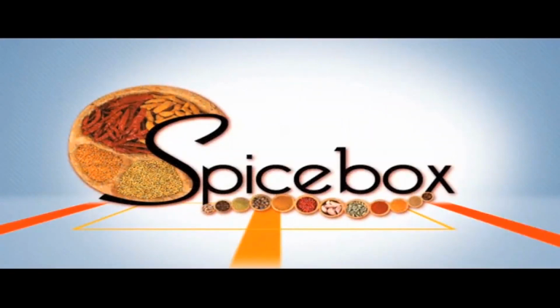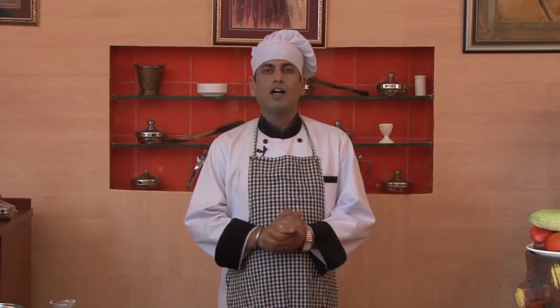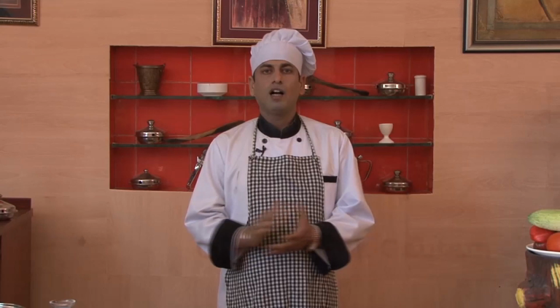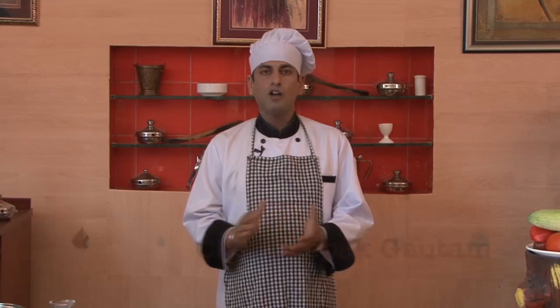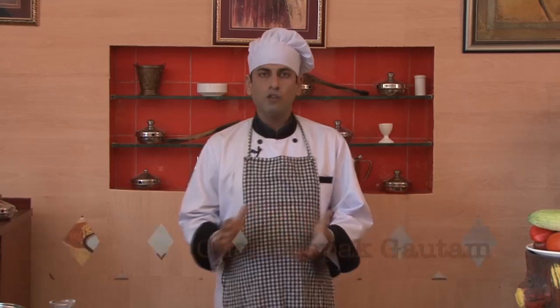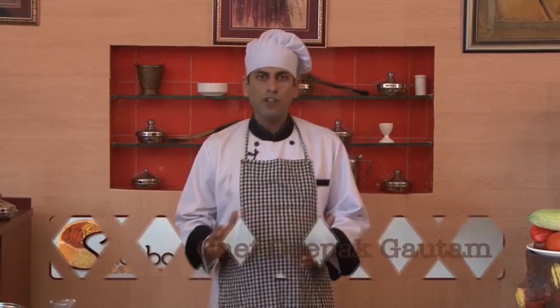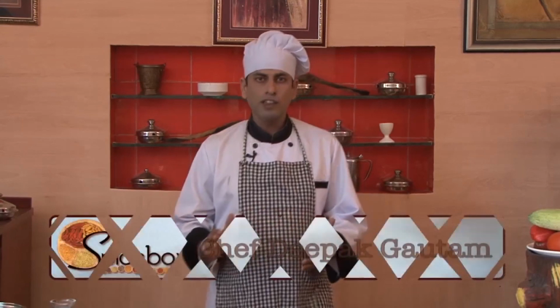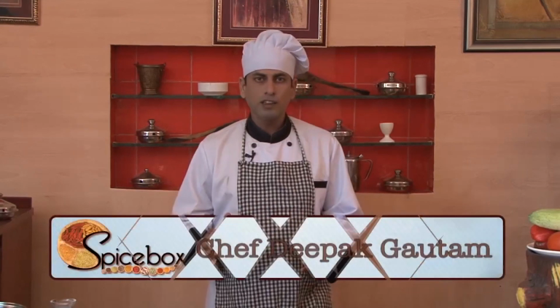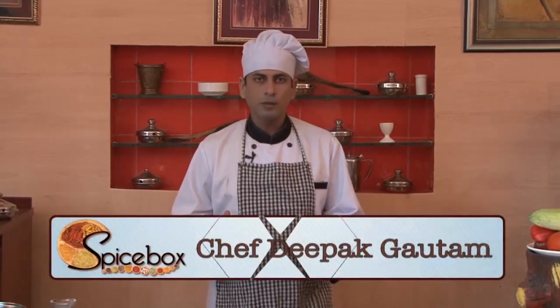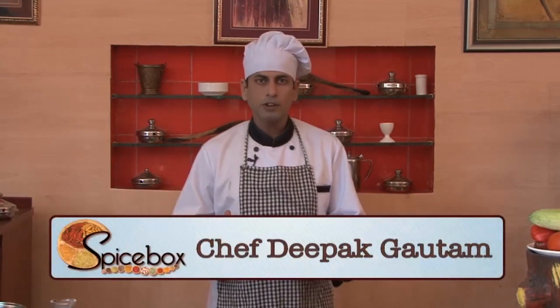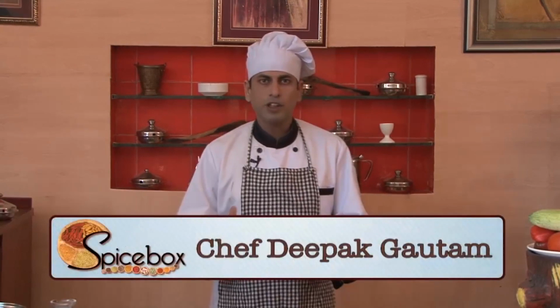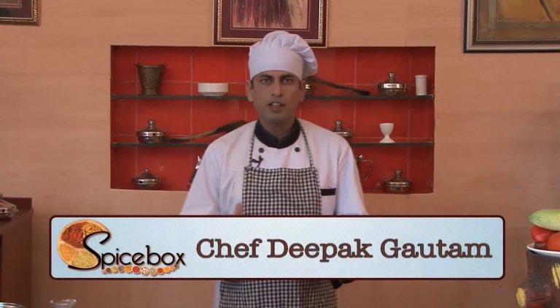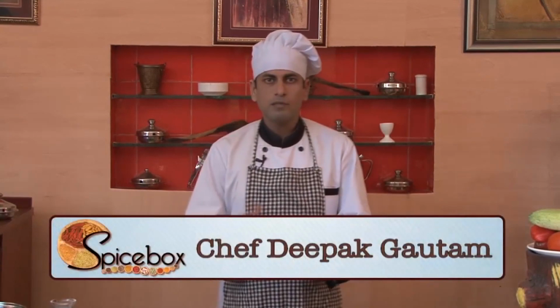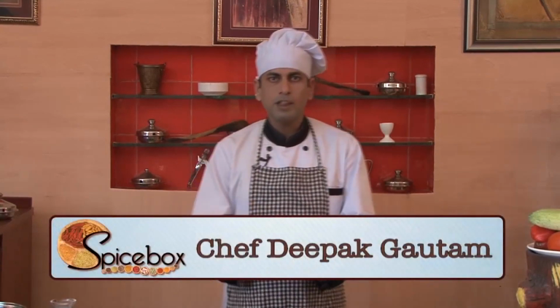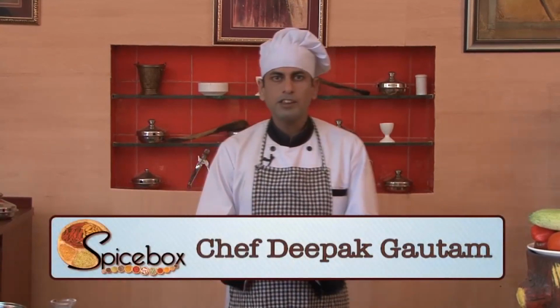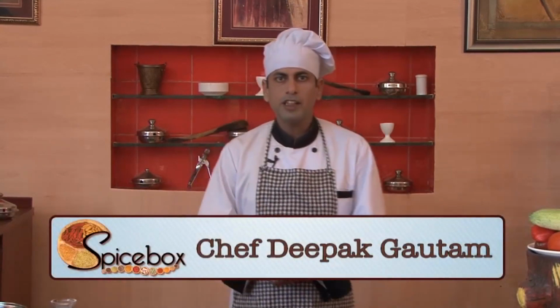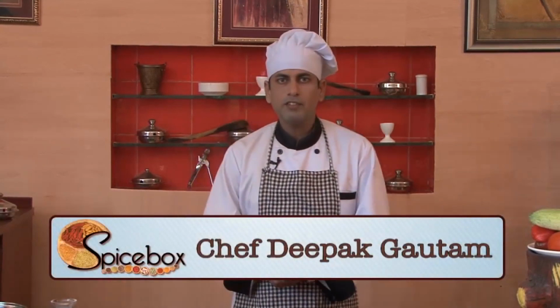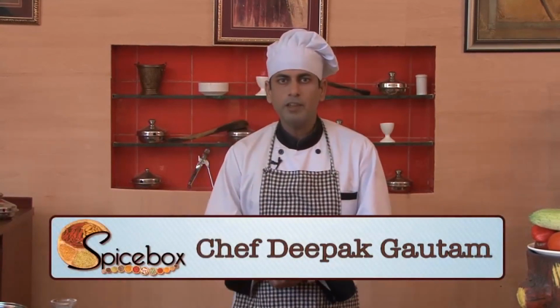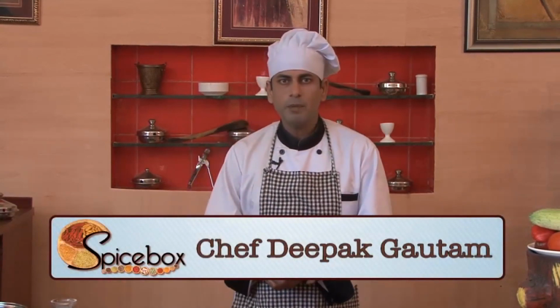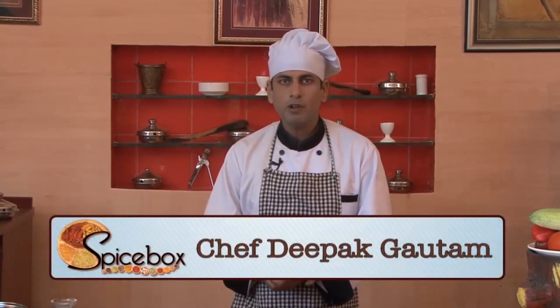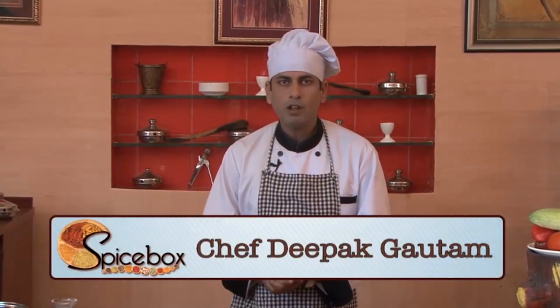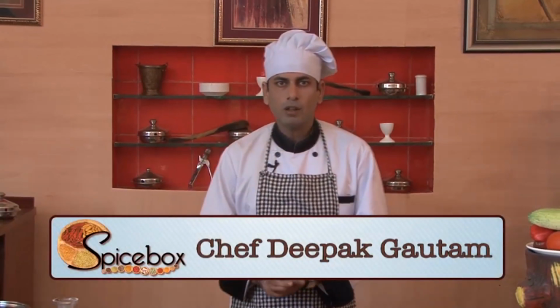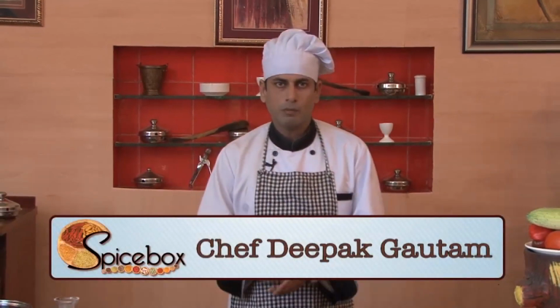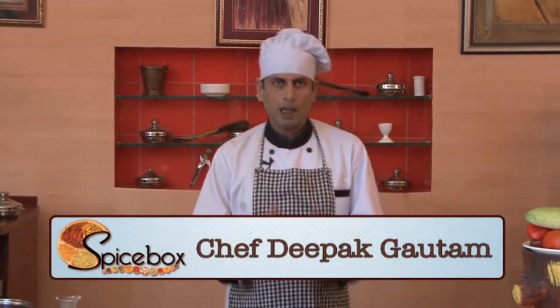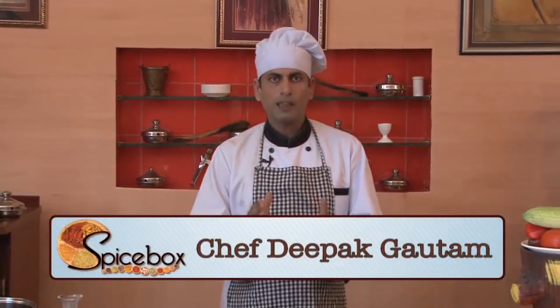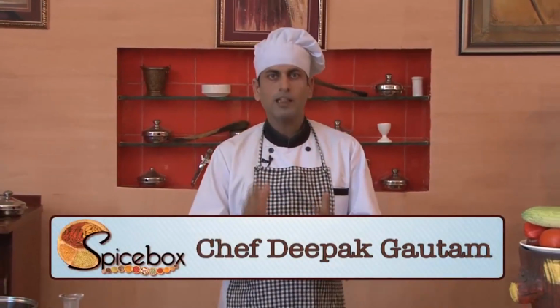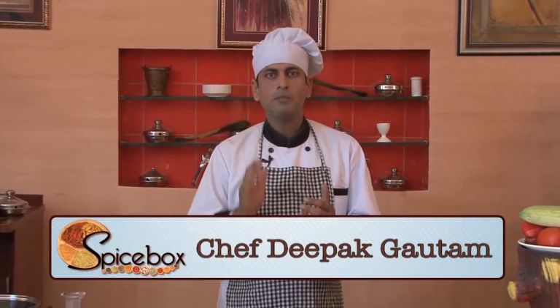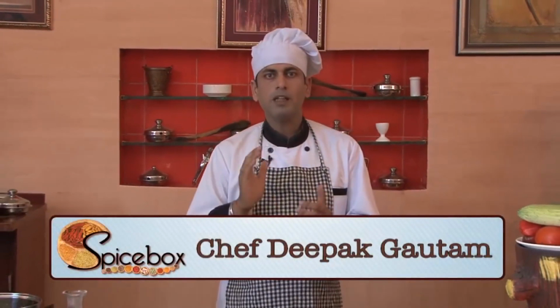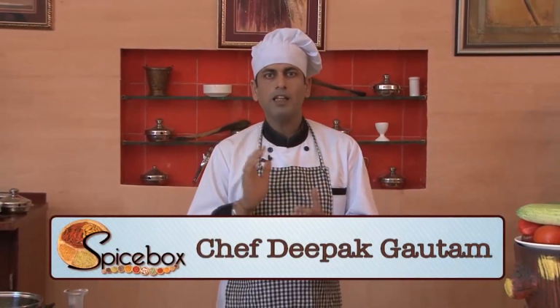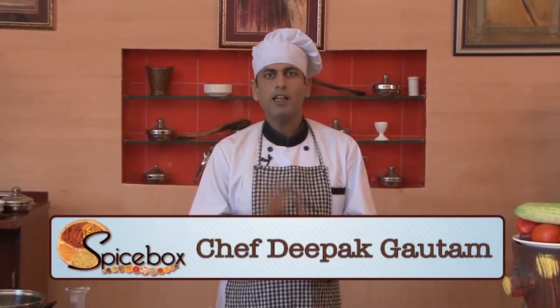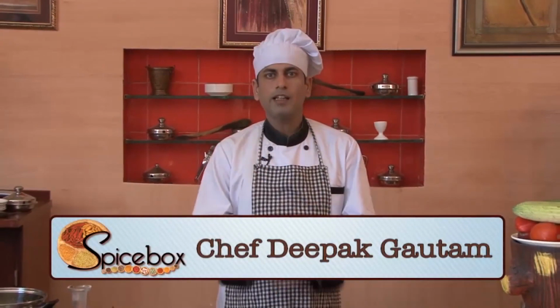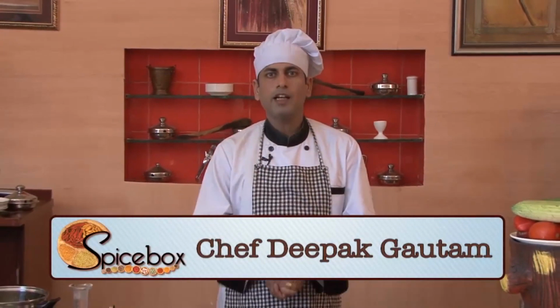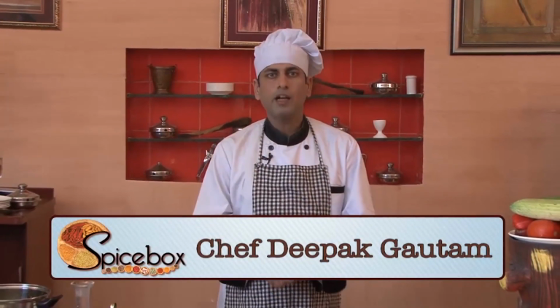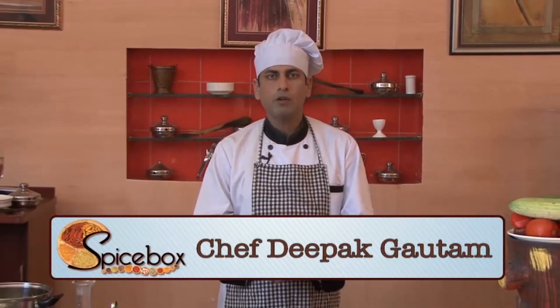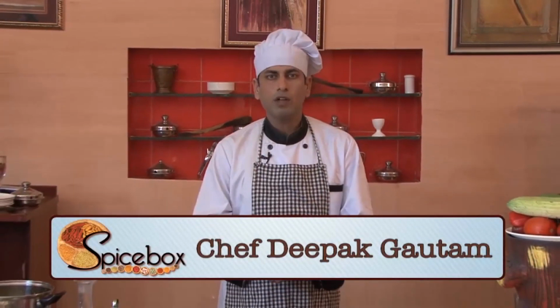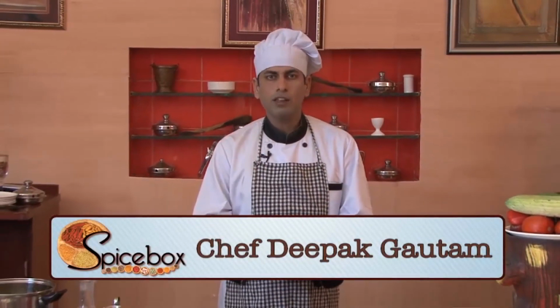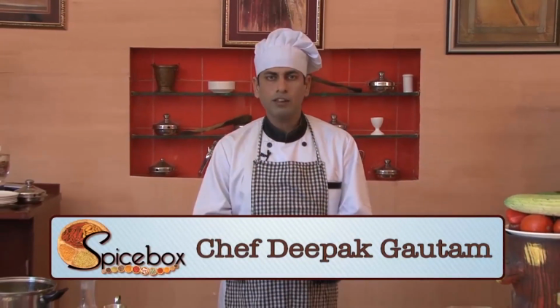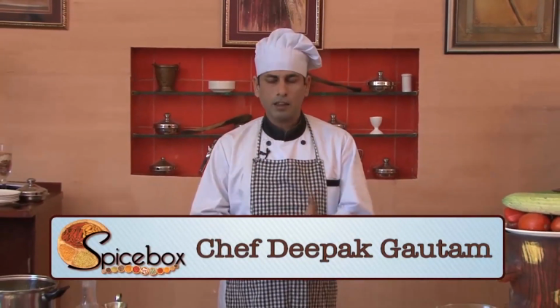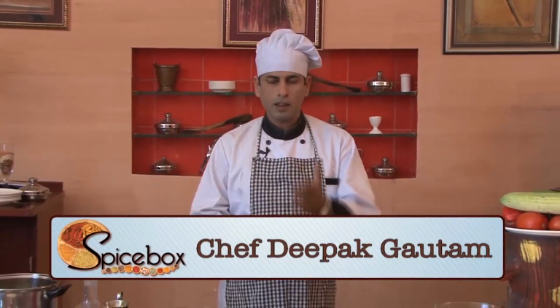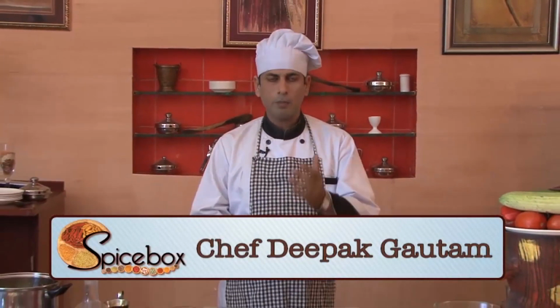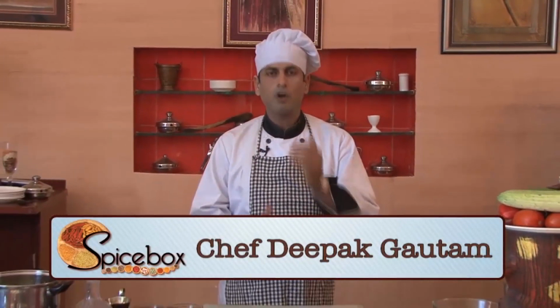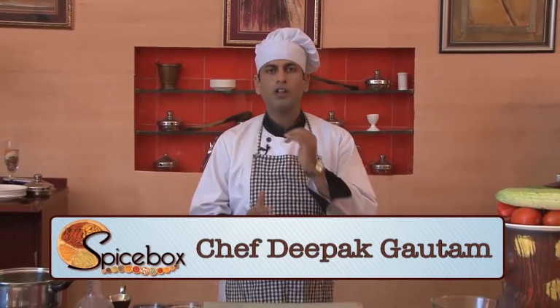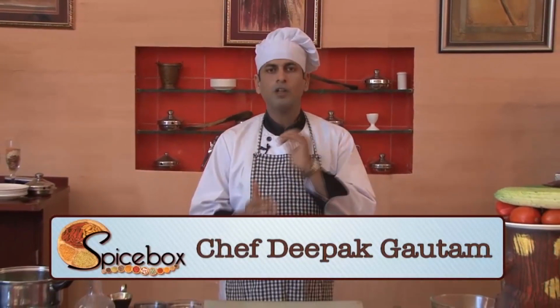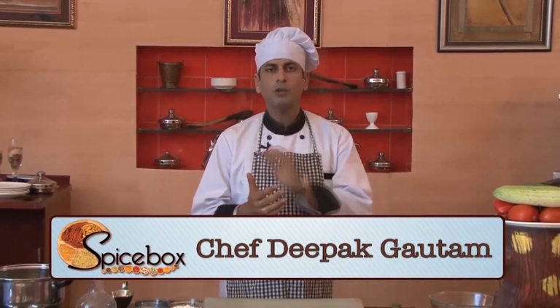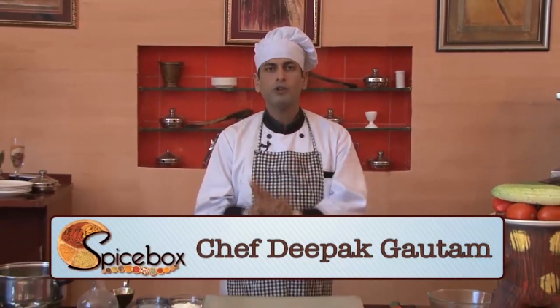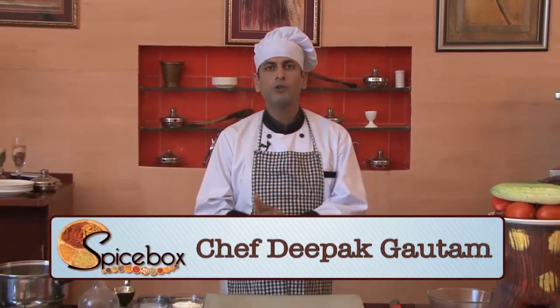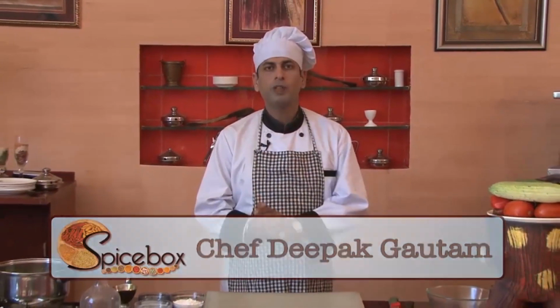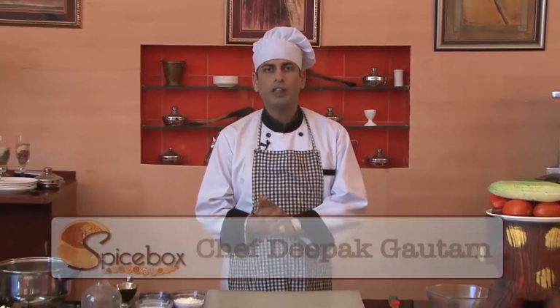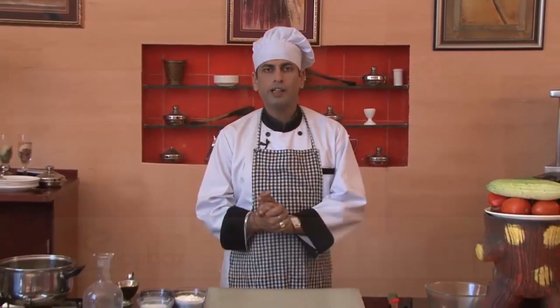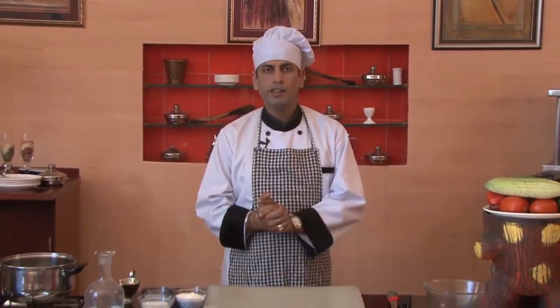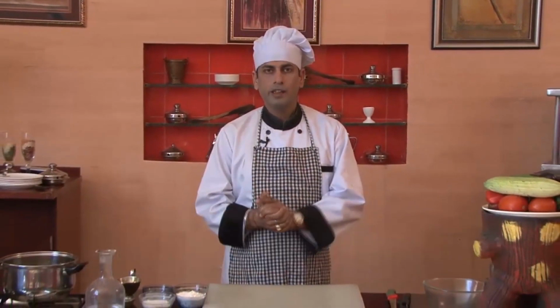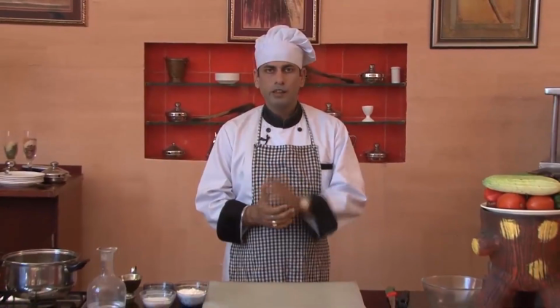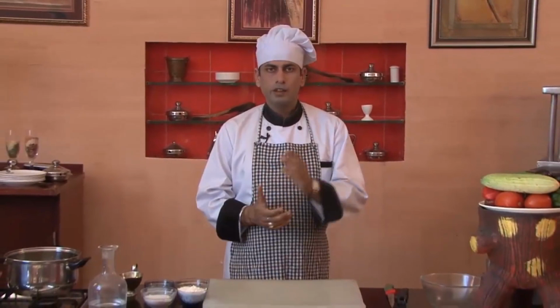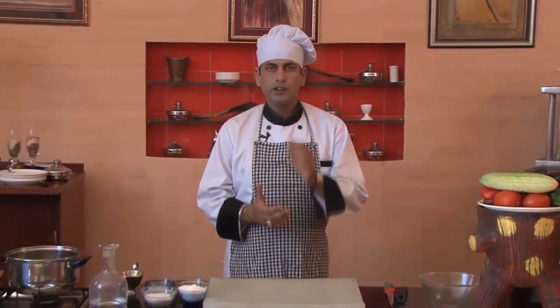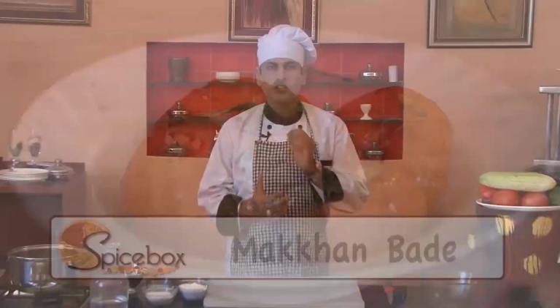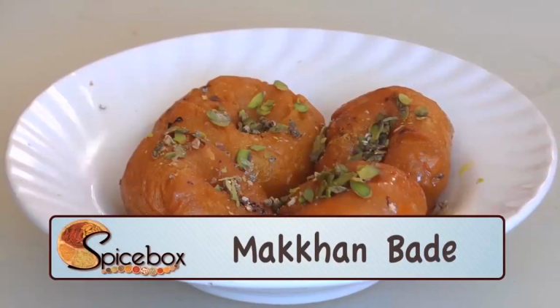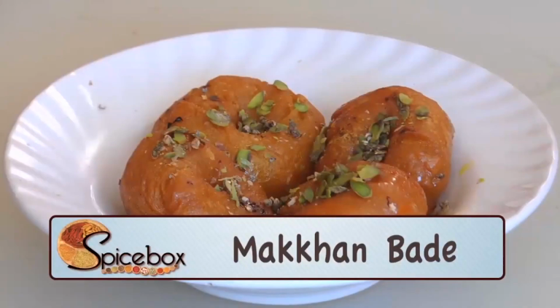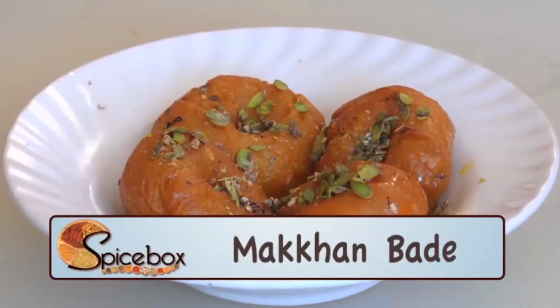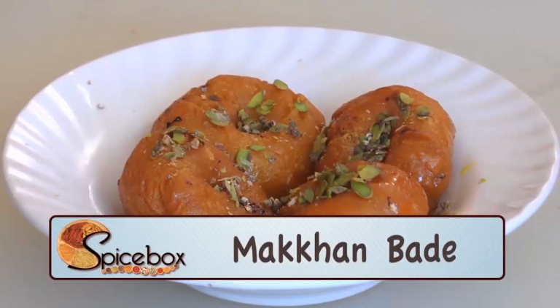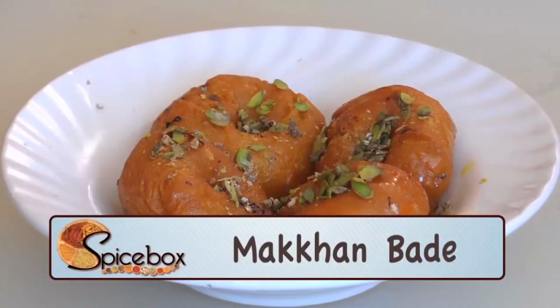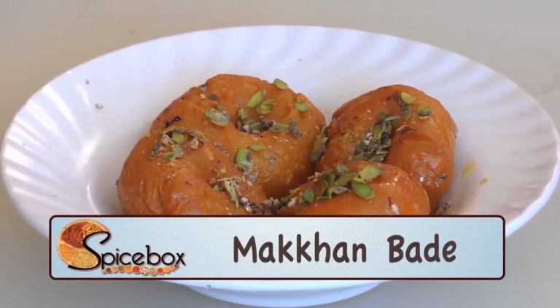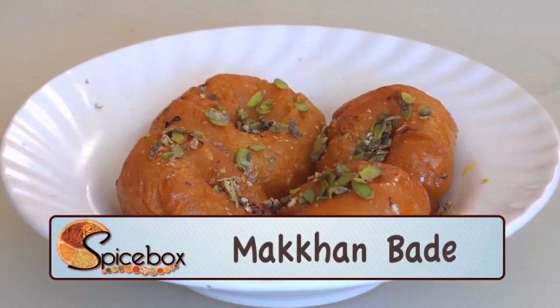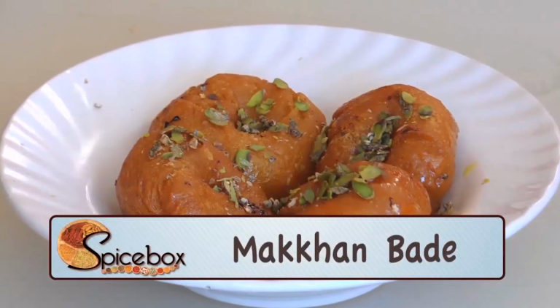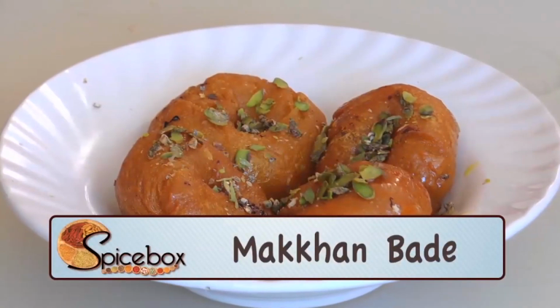Hello Friends! Welcome! I'm Chef Deepak Gautam. Today we are going to make a very famous recipe of Rajasthan, and its name is Makhan Bade.